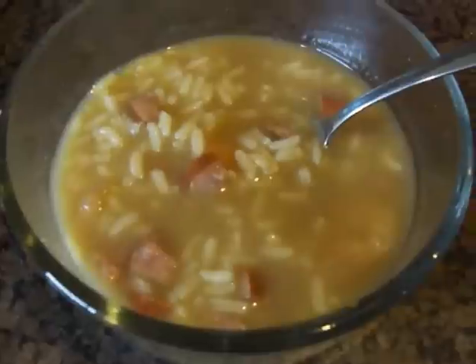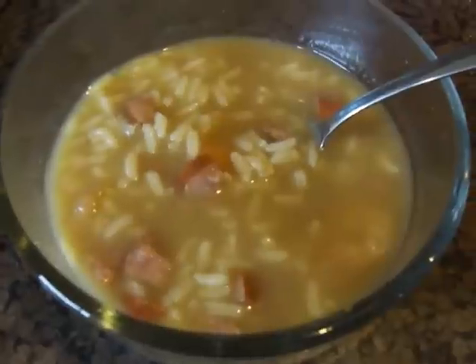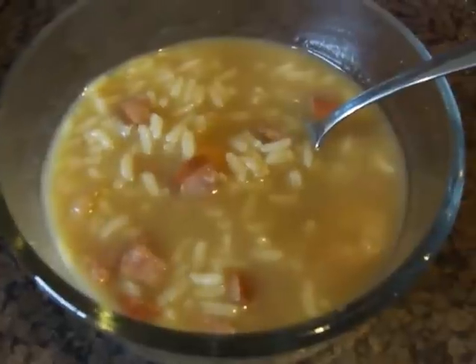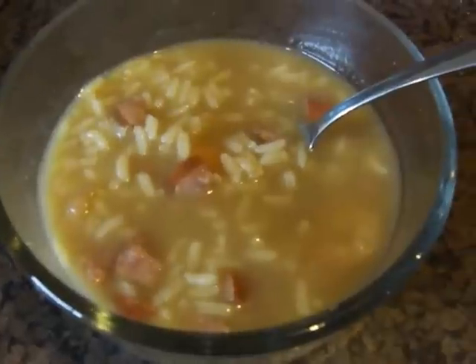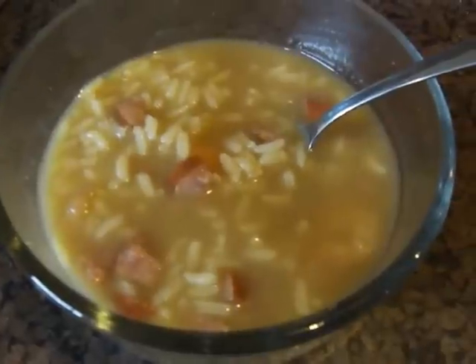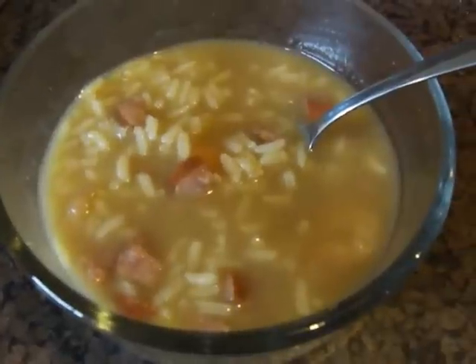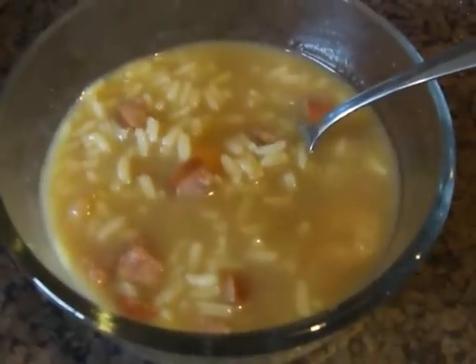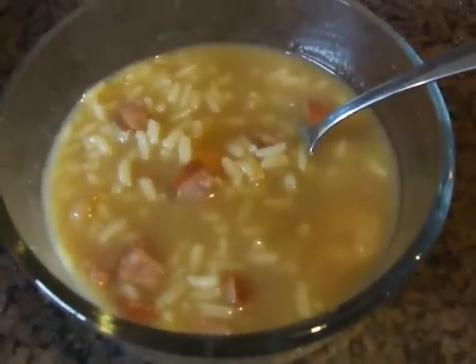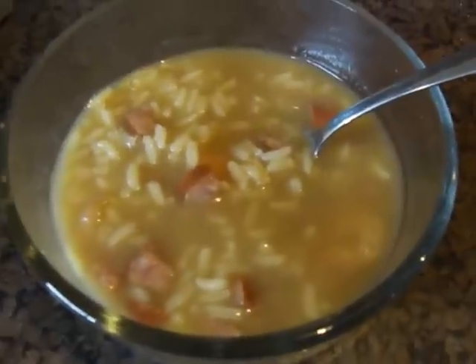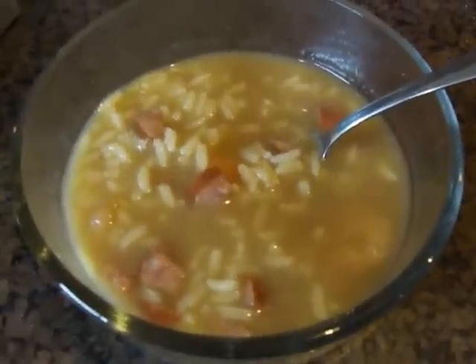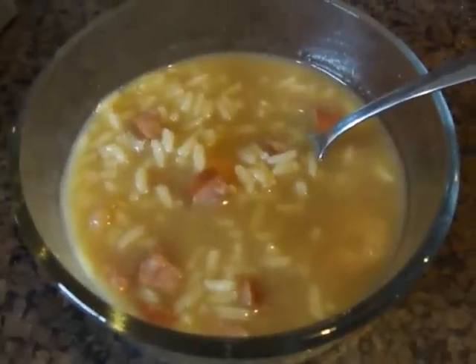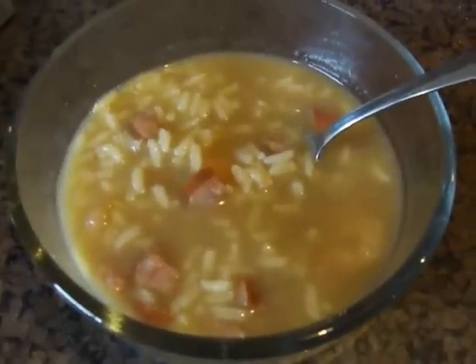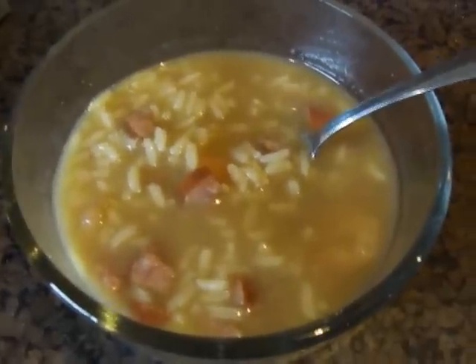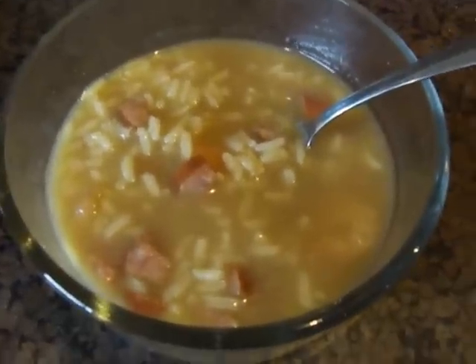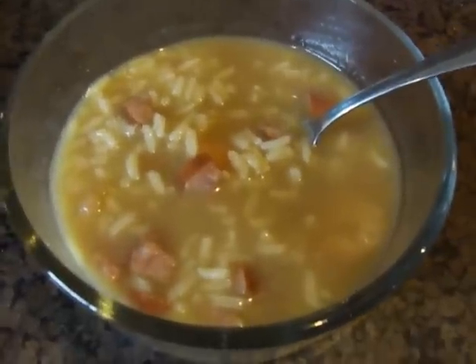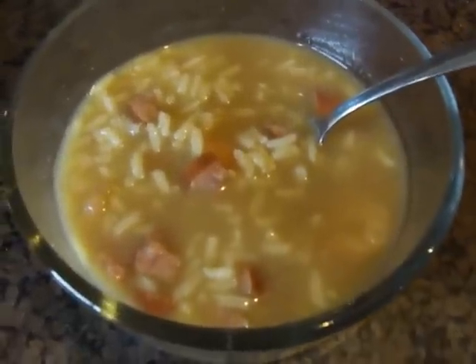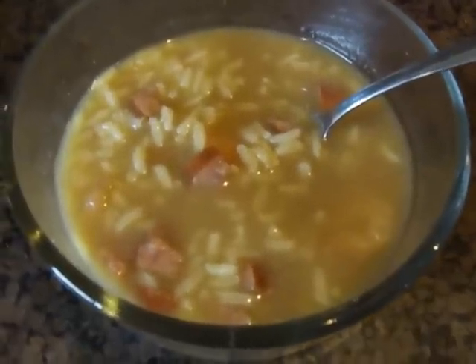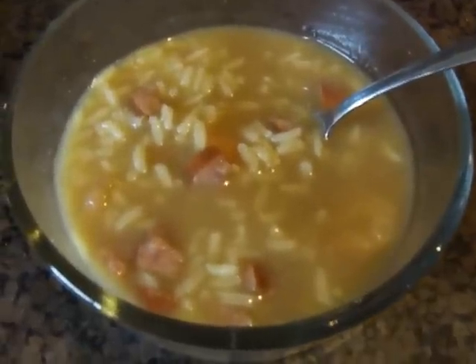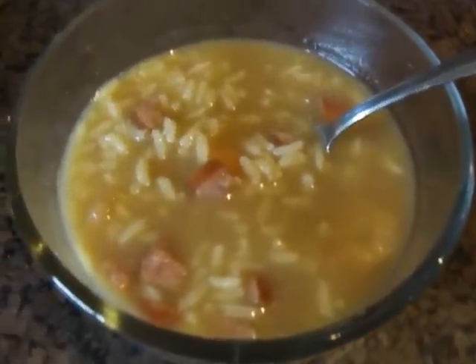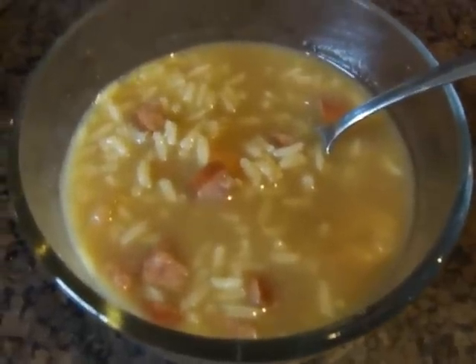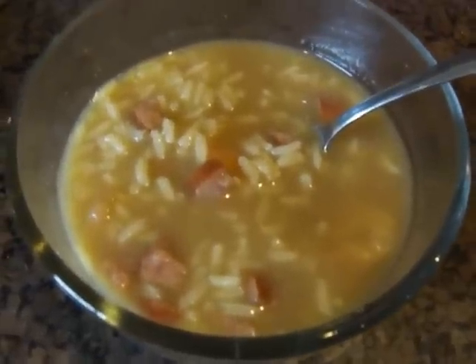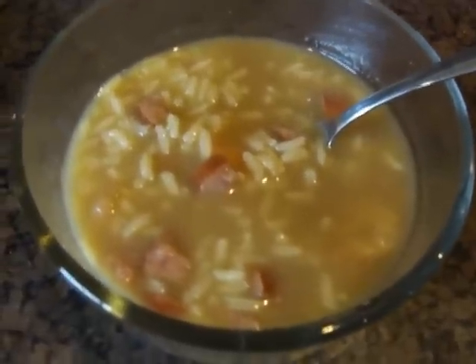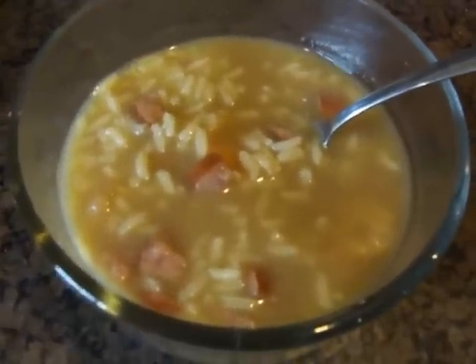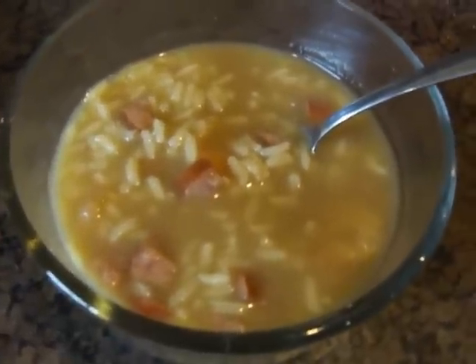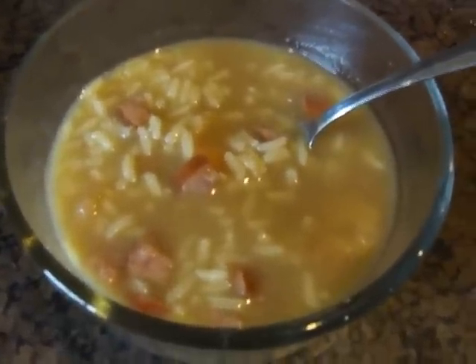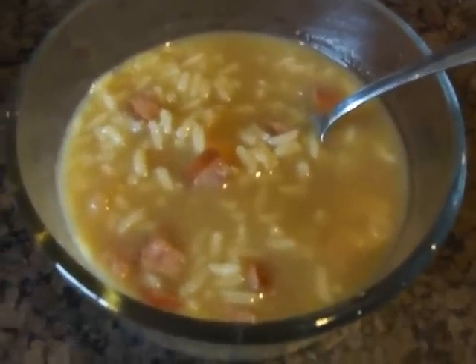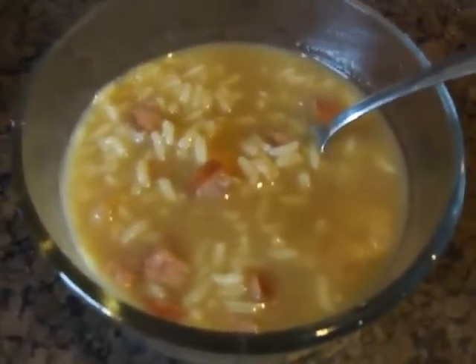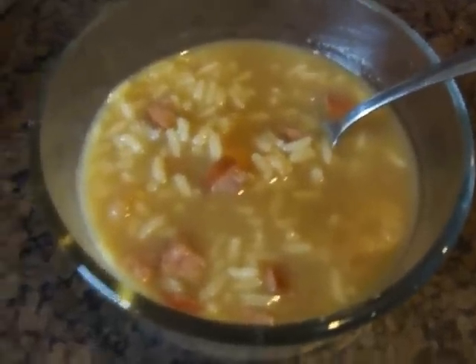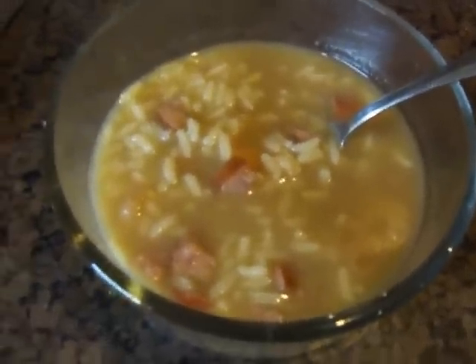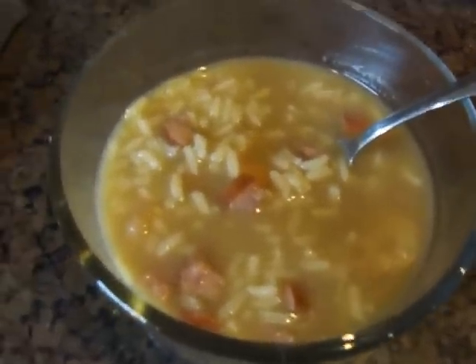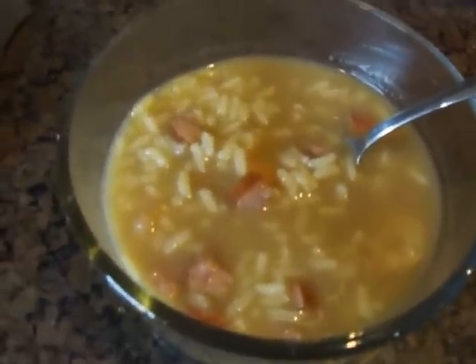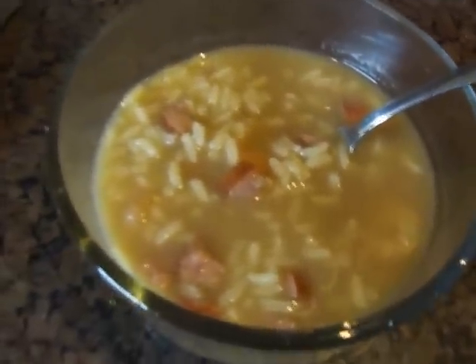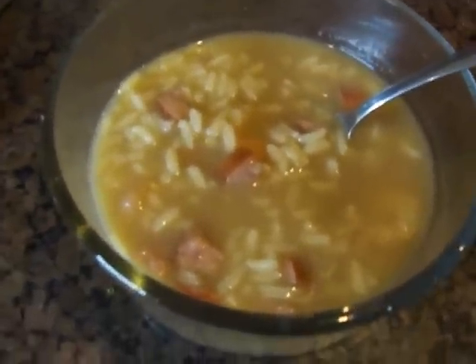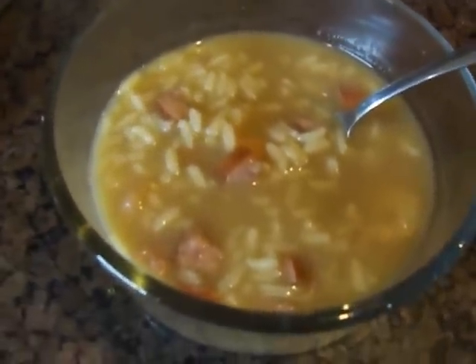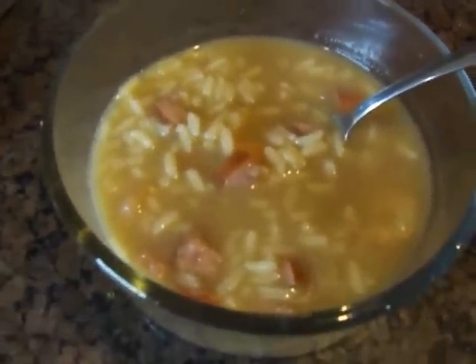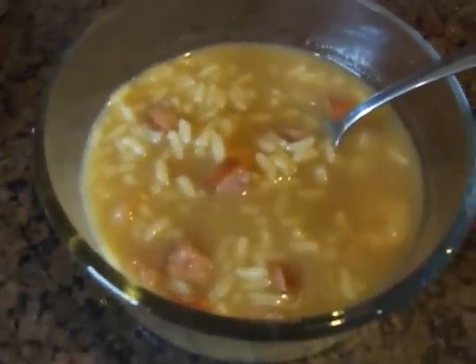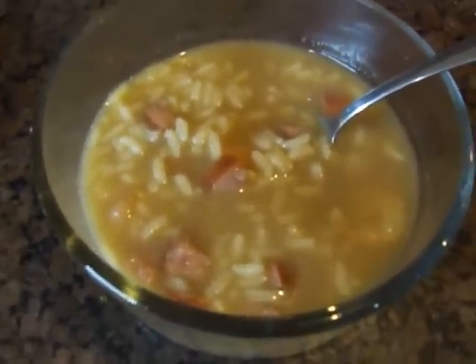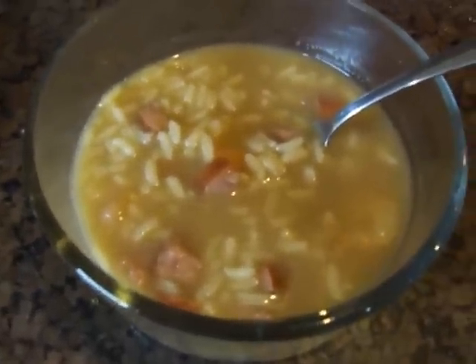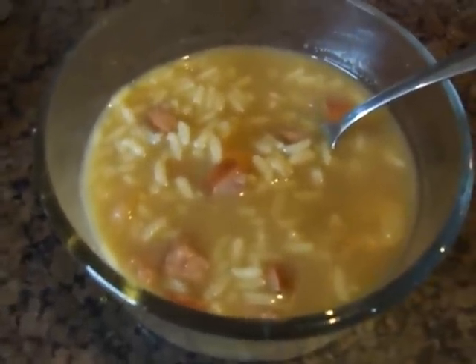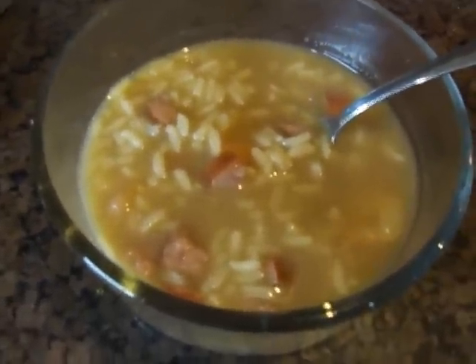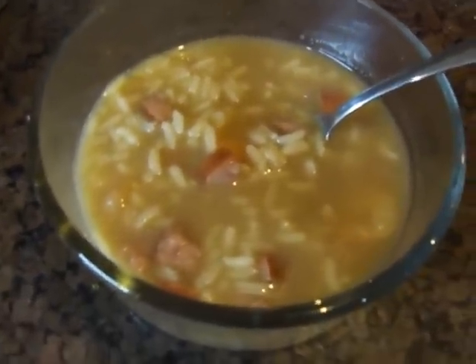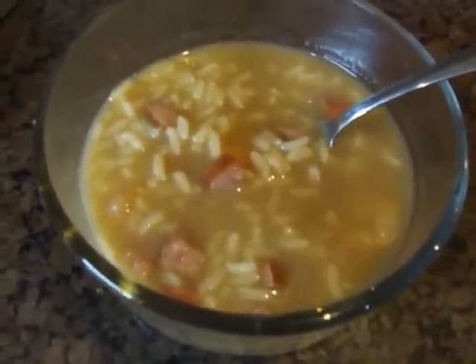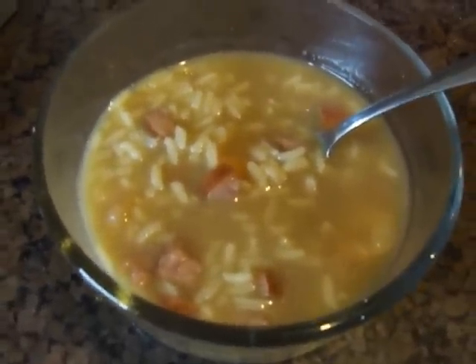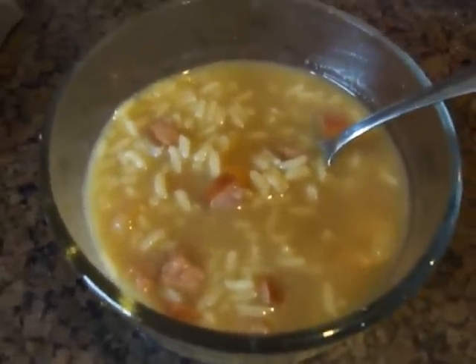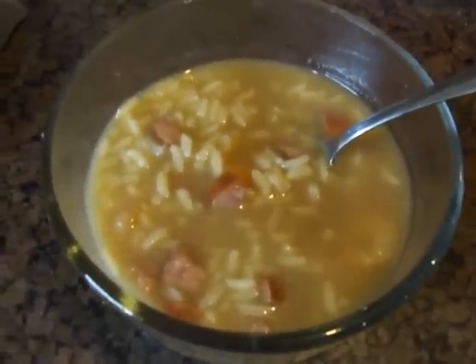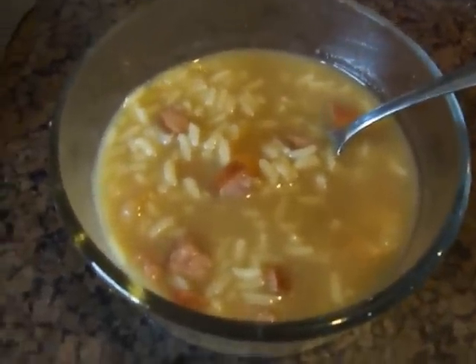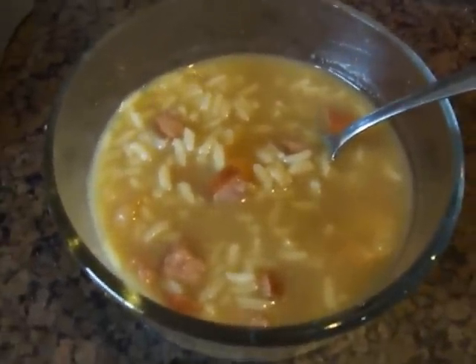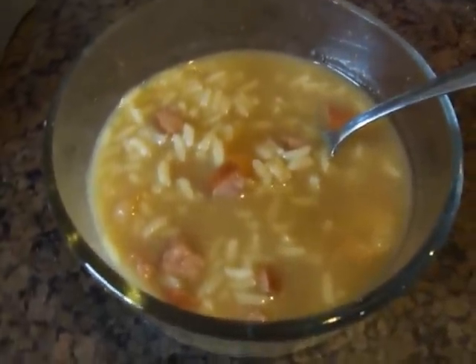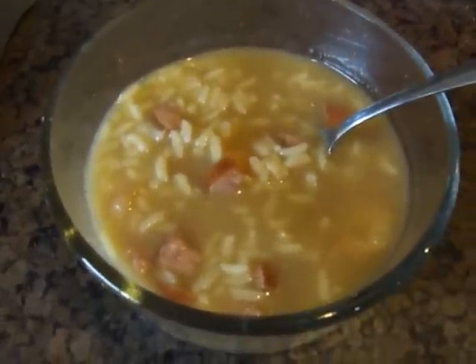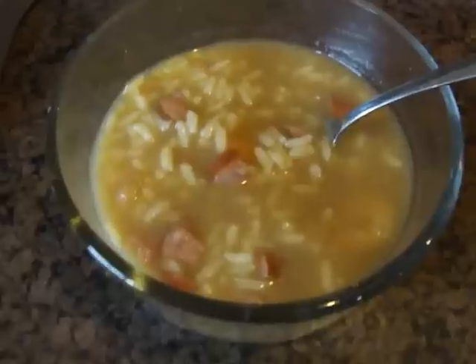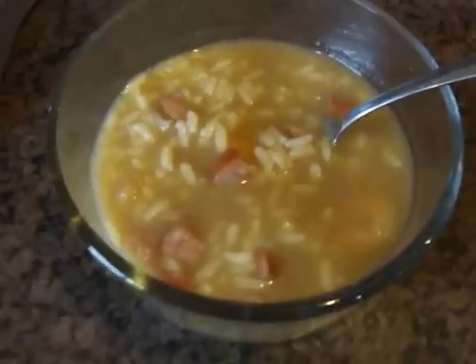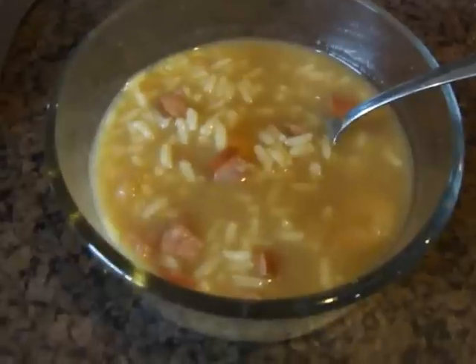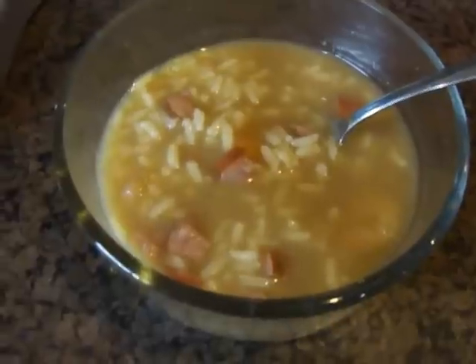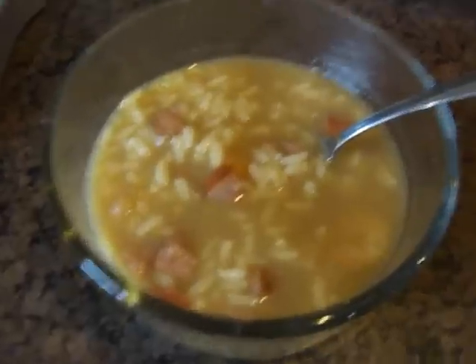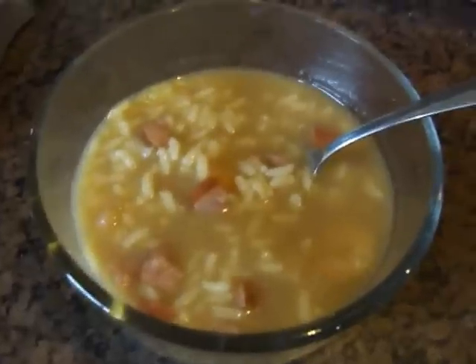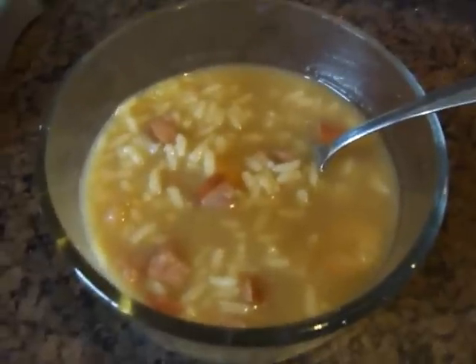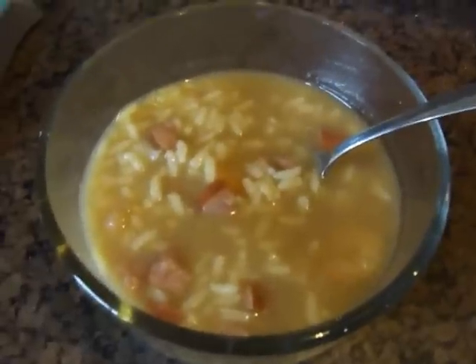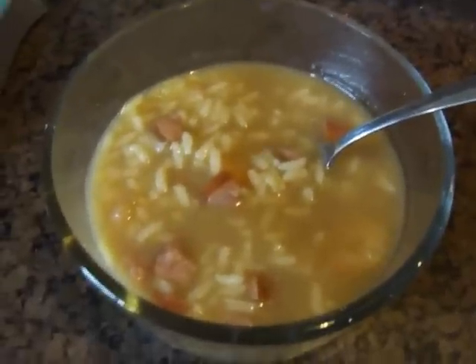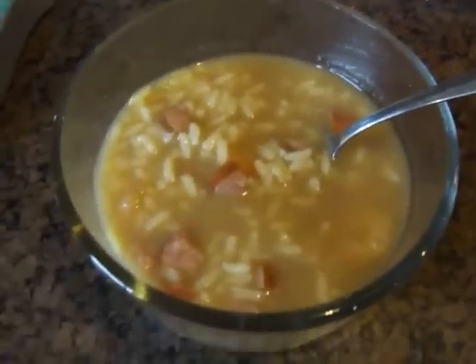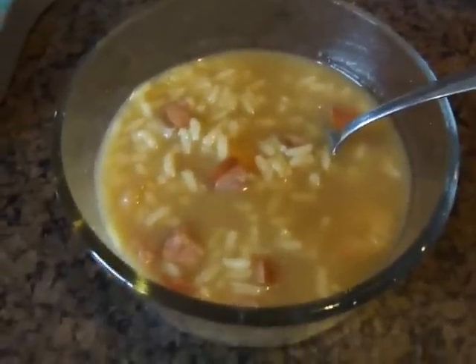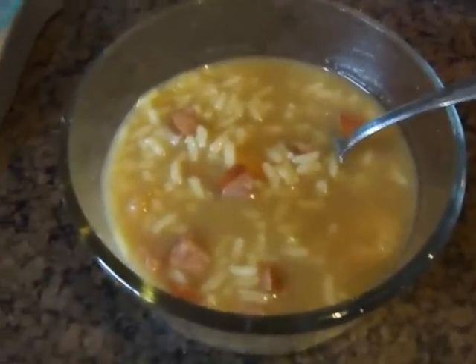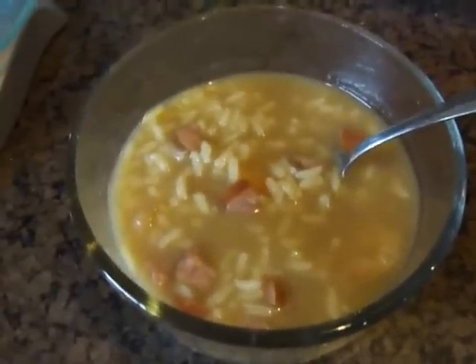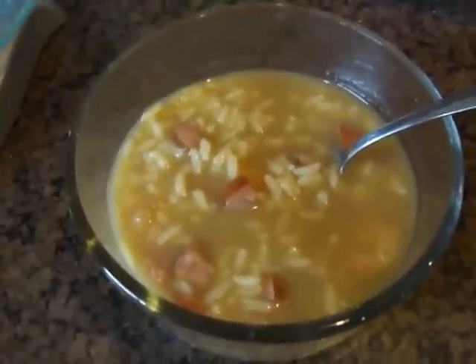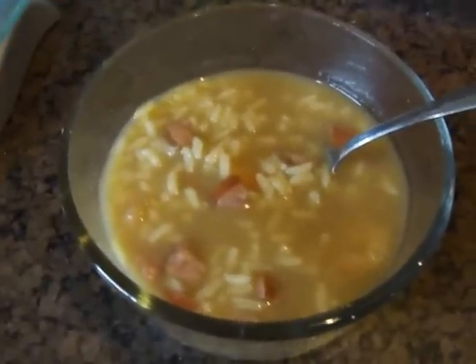One cup, eight ounces of gumbo. I was trying to hold off until our early dinner, but I'm hungry now.